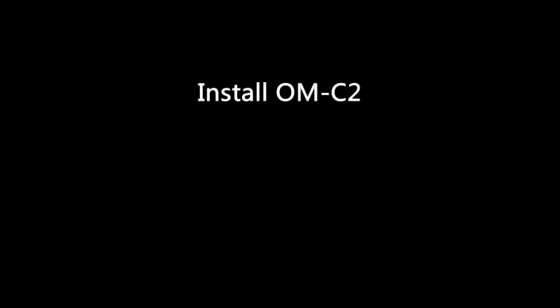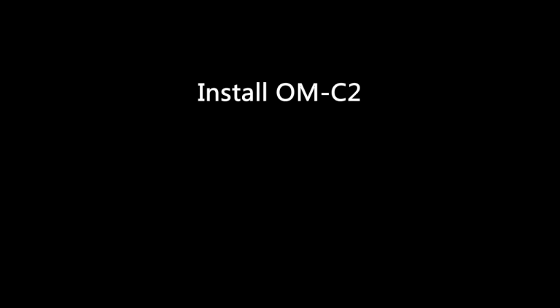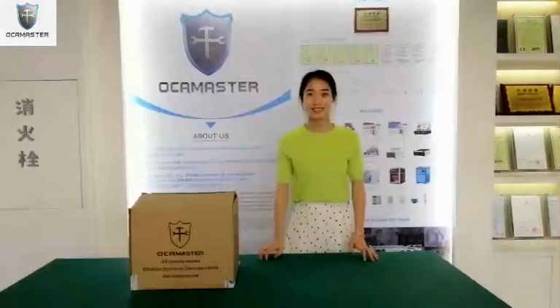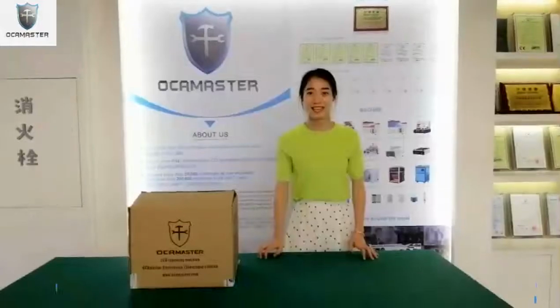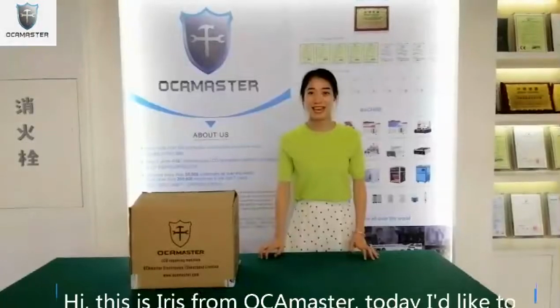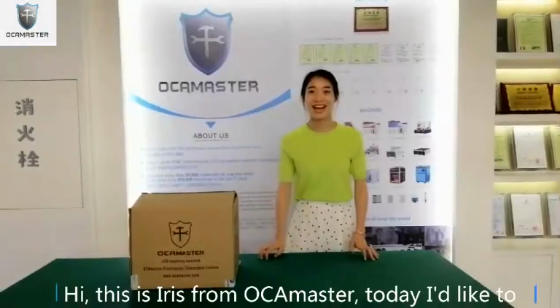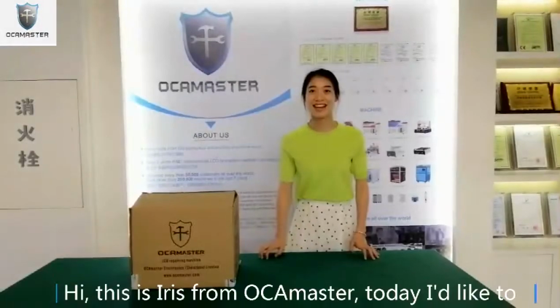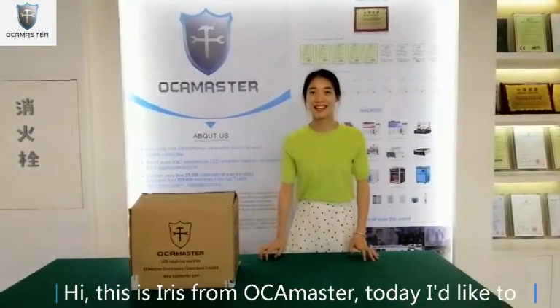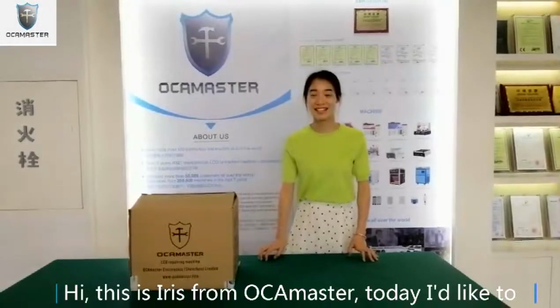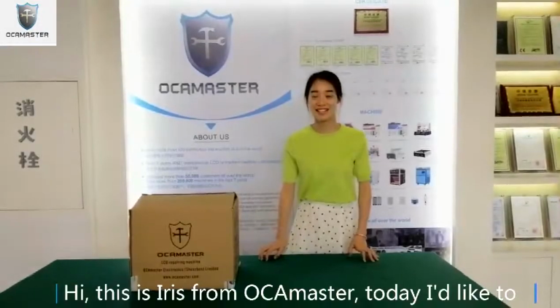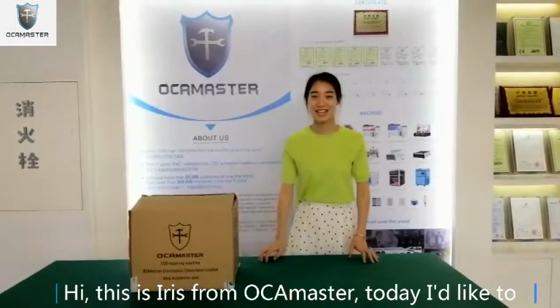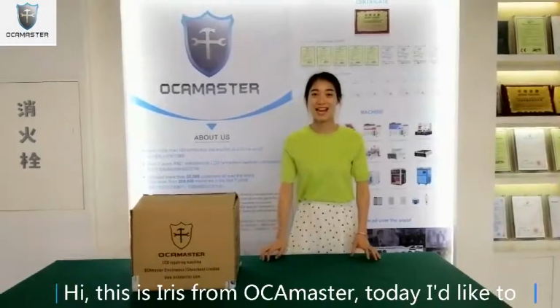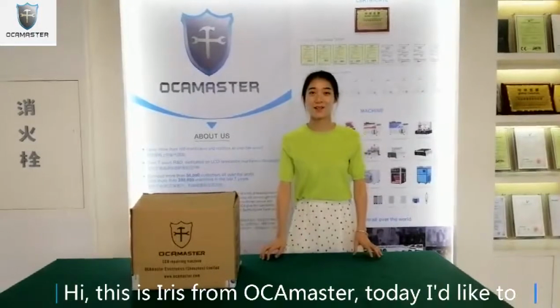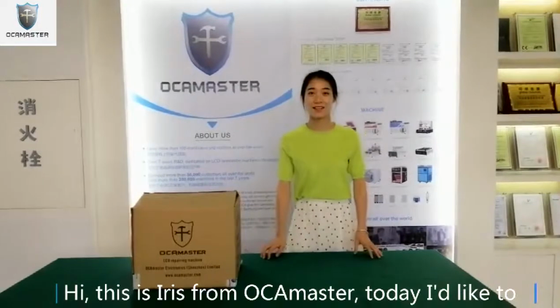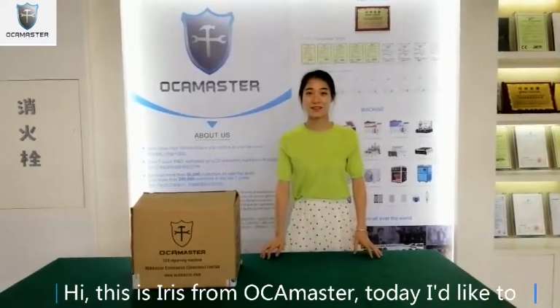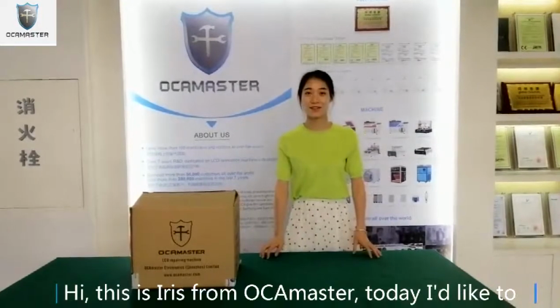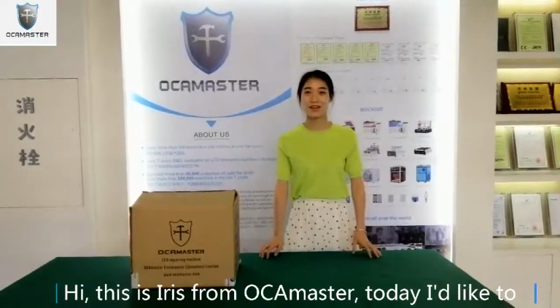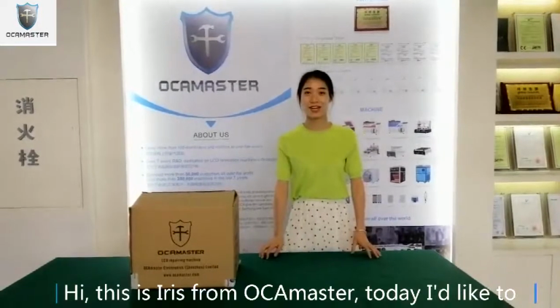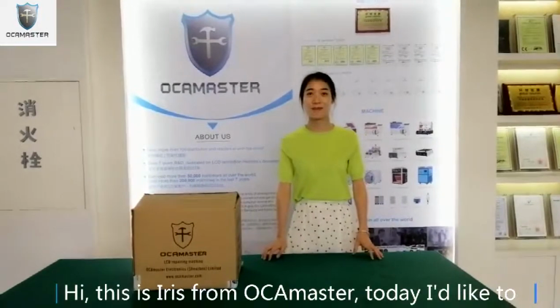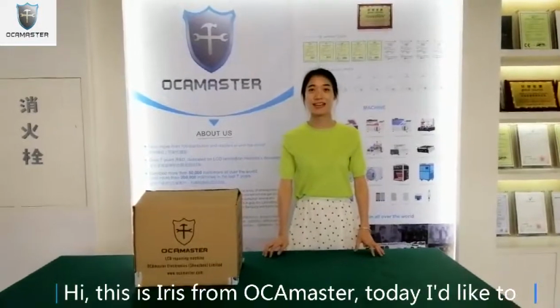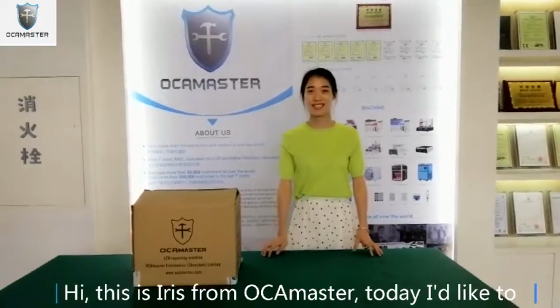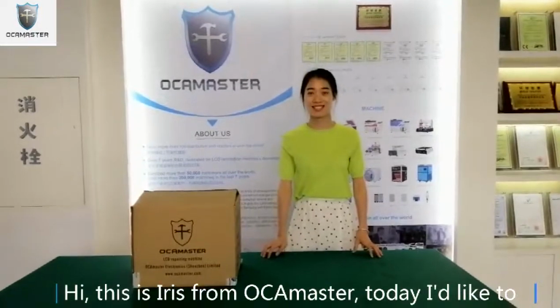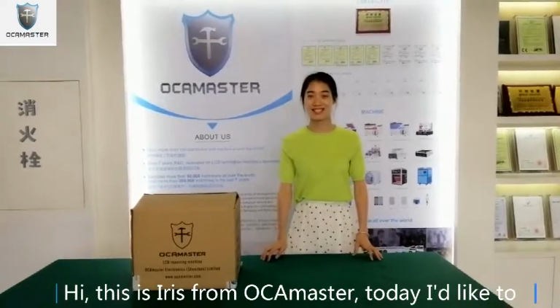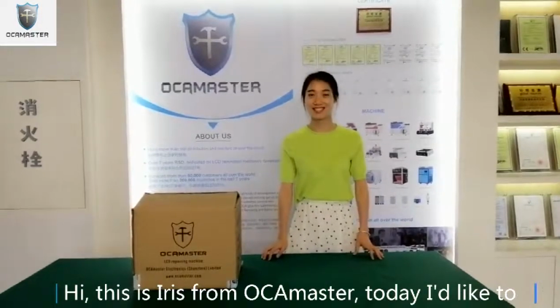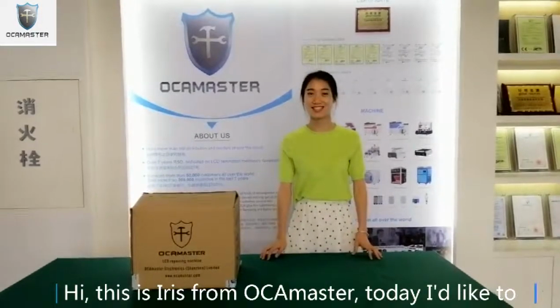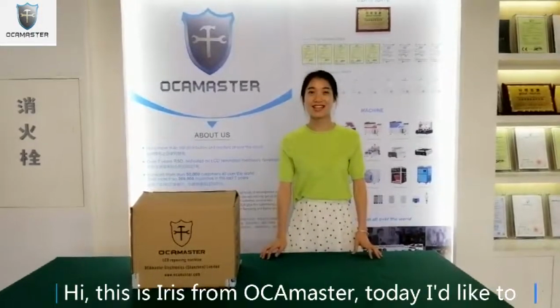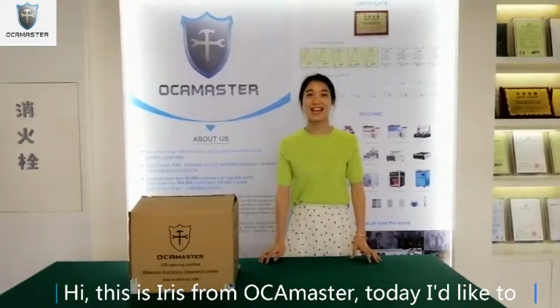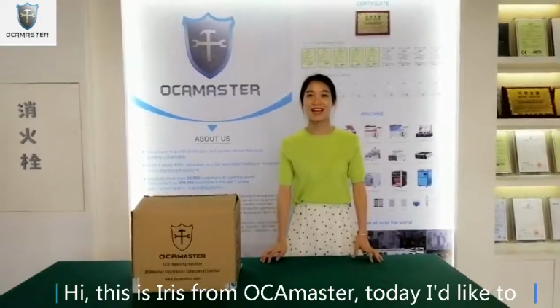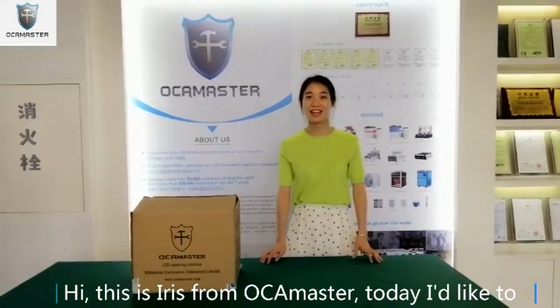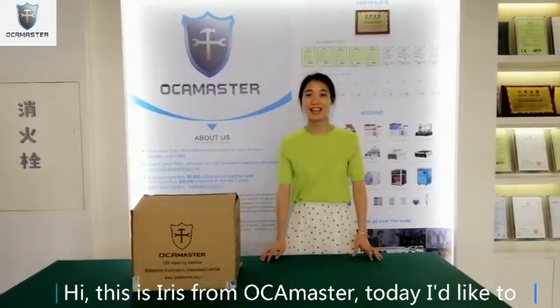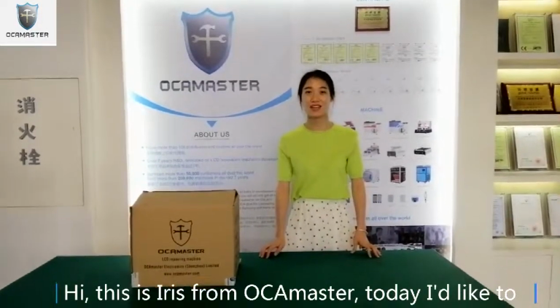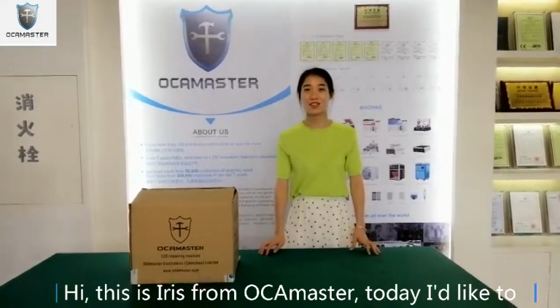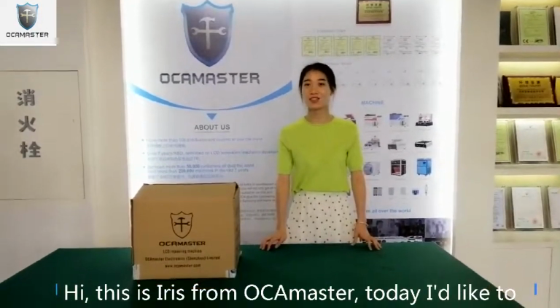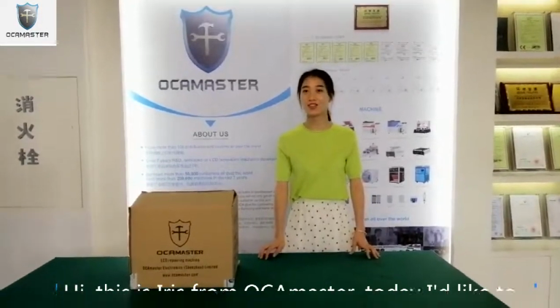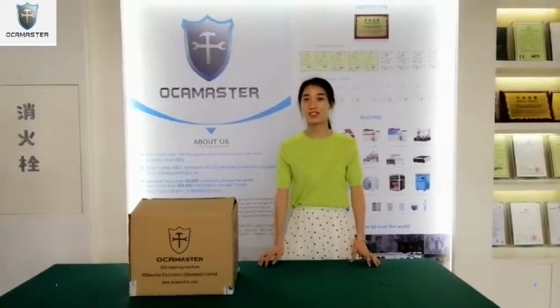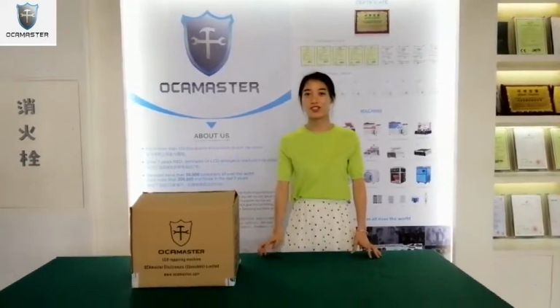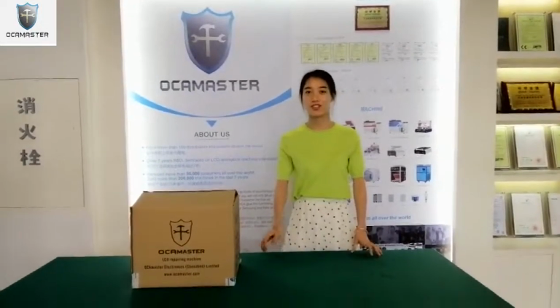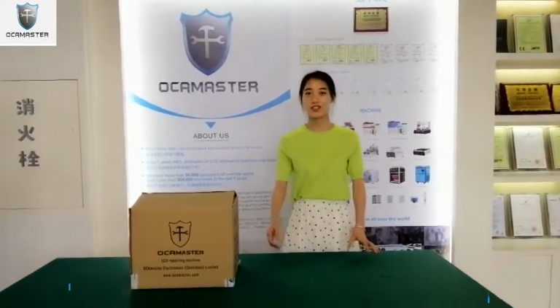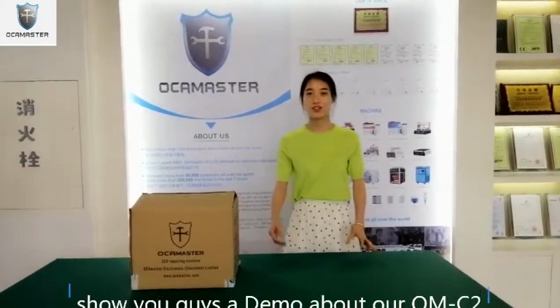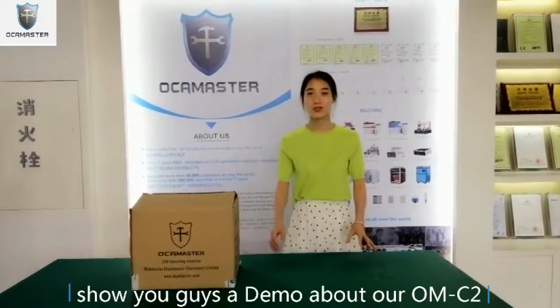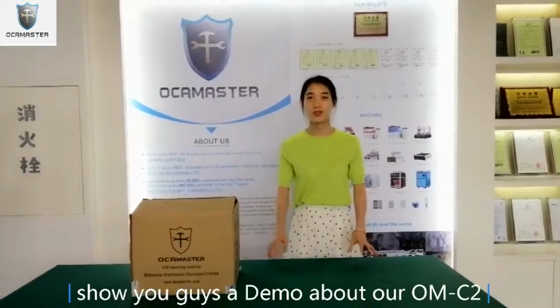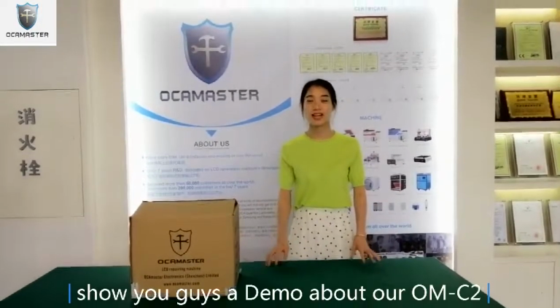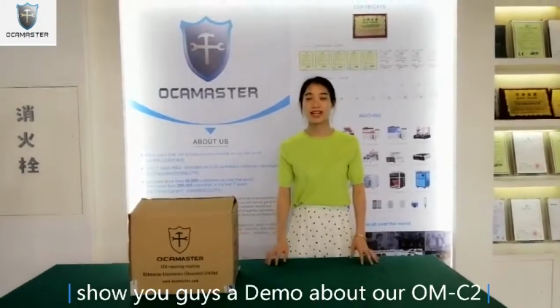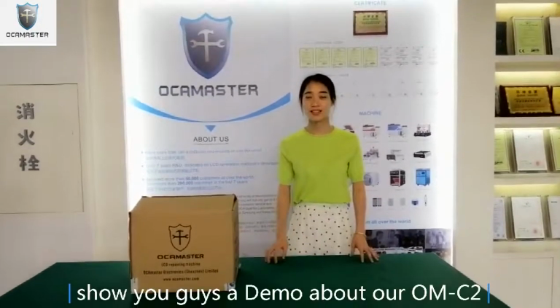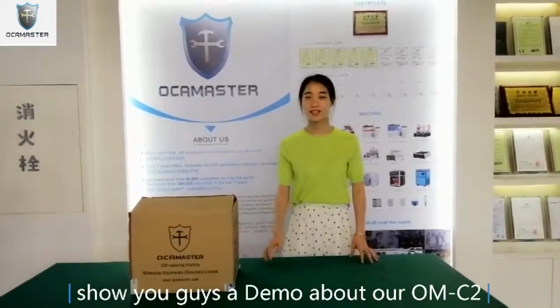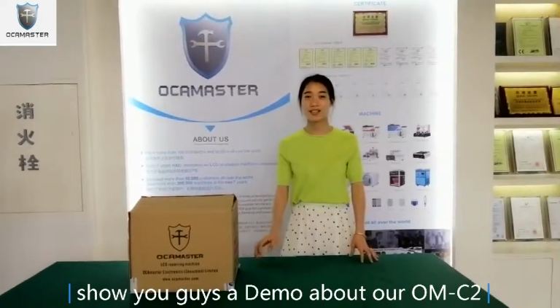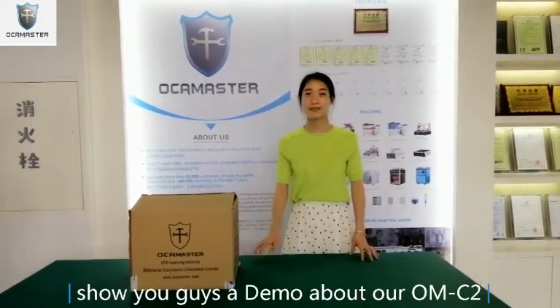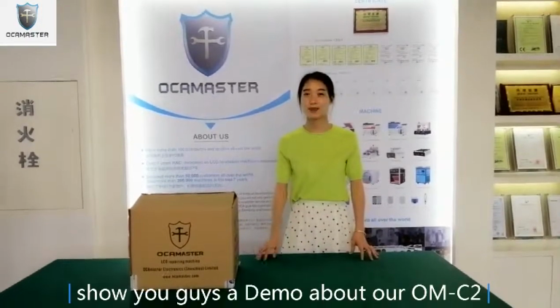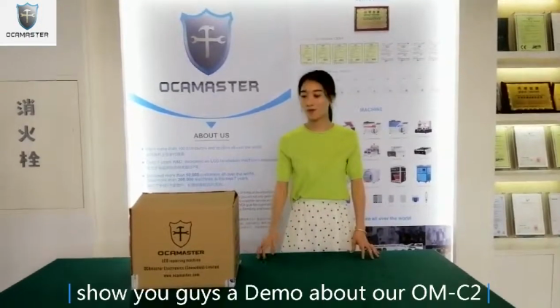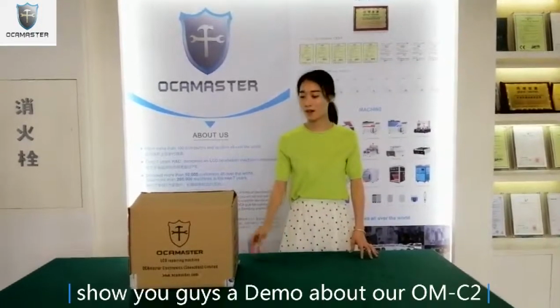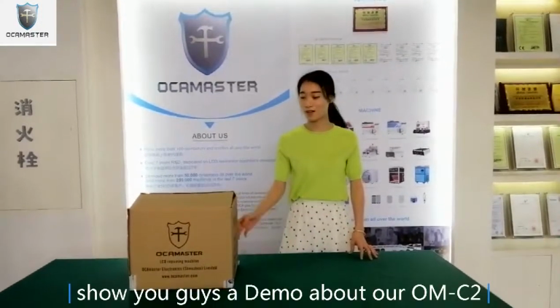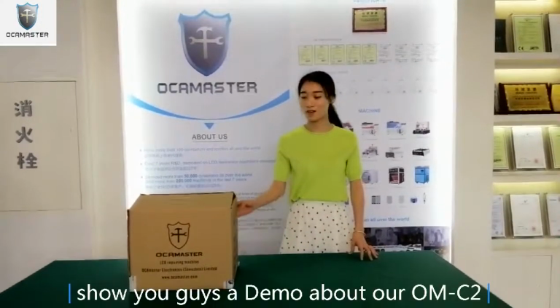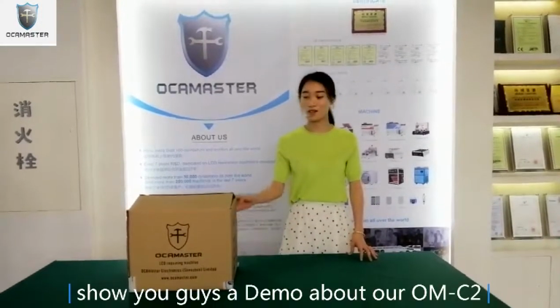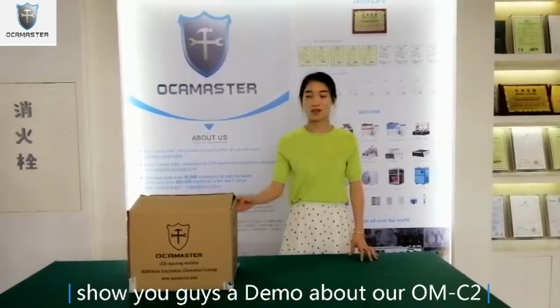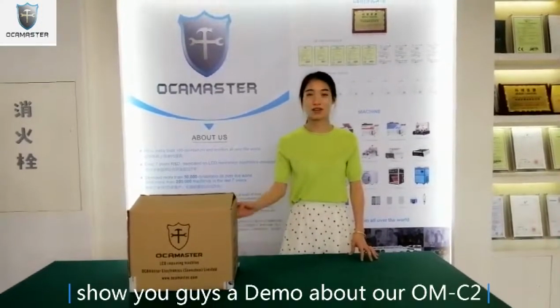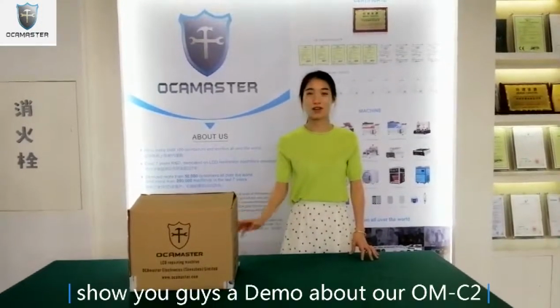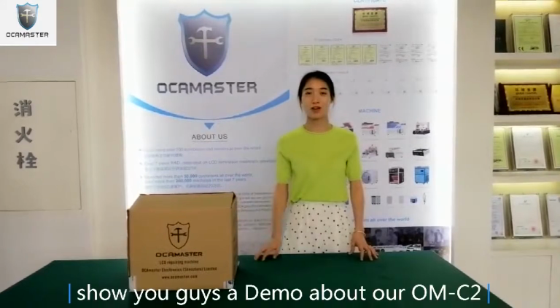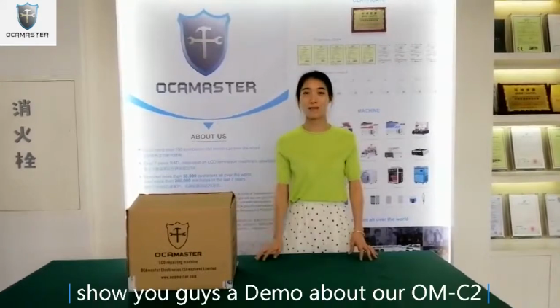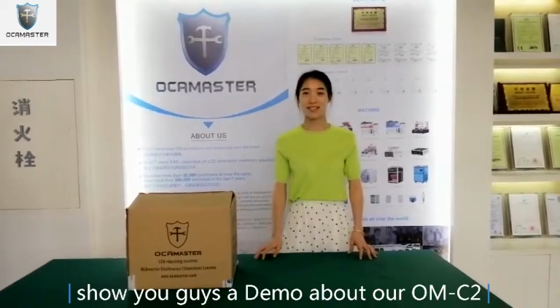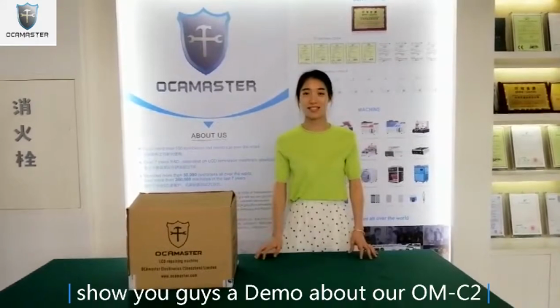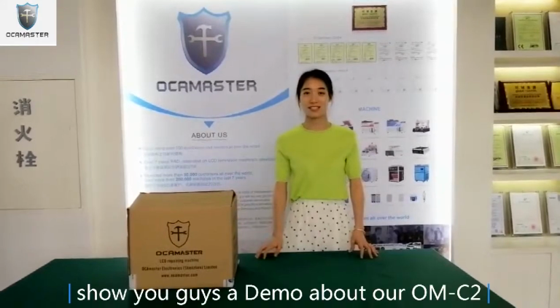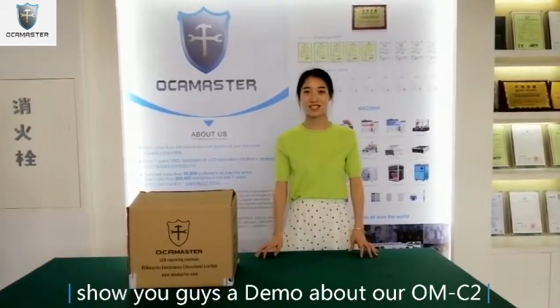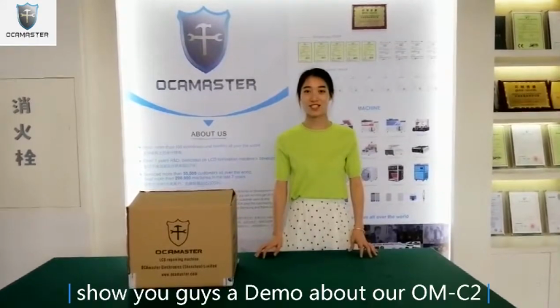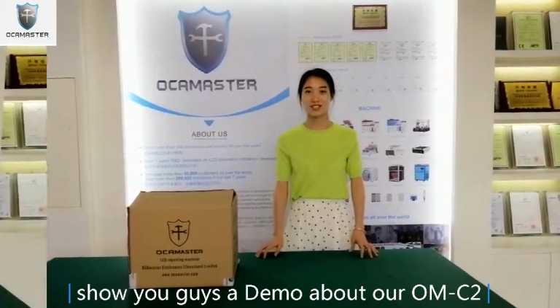Hi, this is Iris from Hamasco. Today I would like to show you guys a demo about the Hamasco C2.